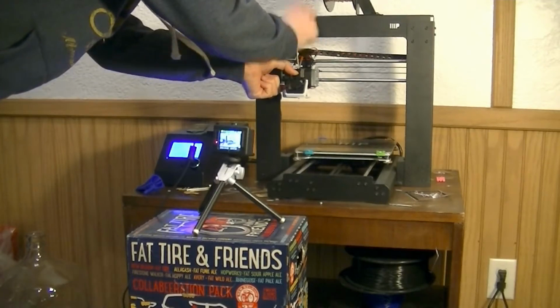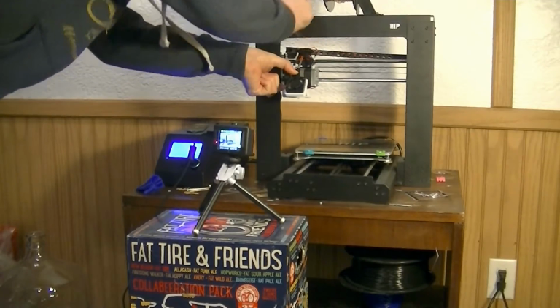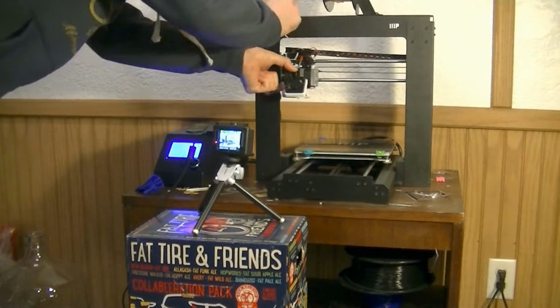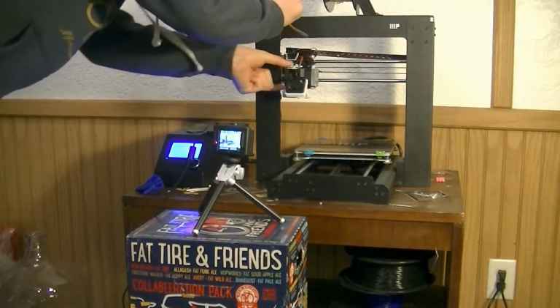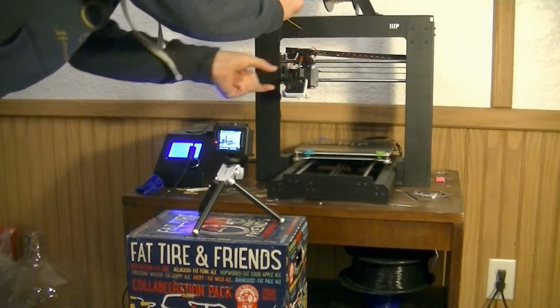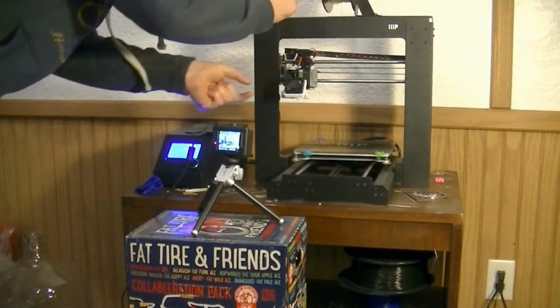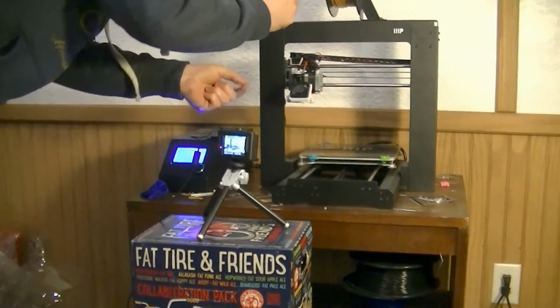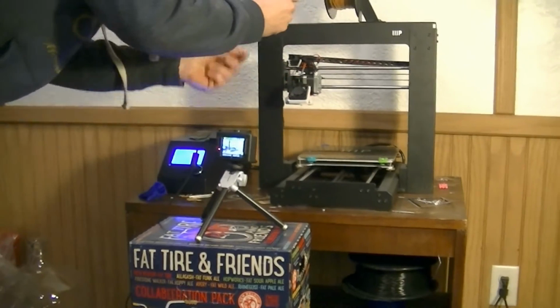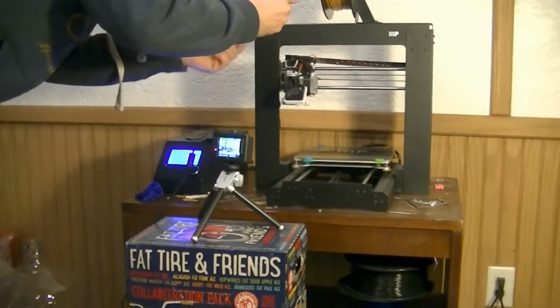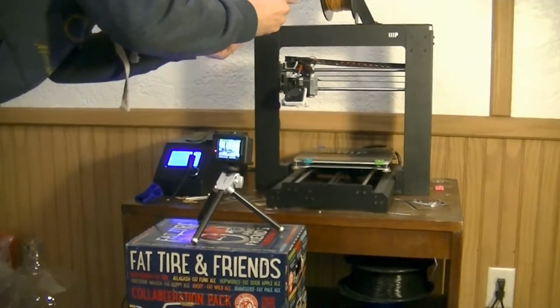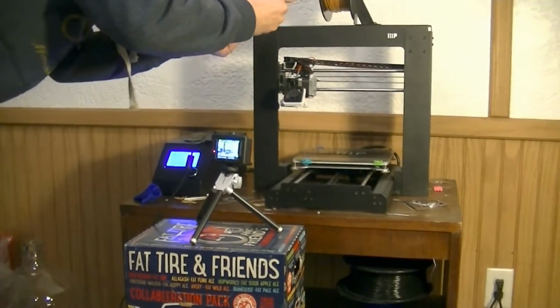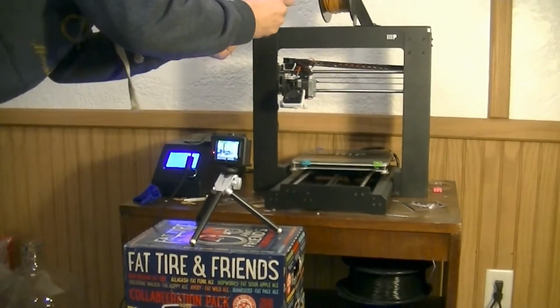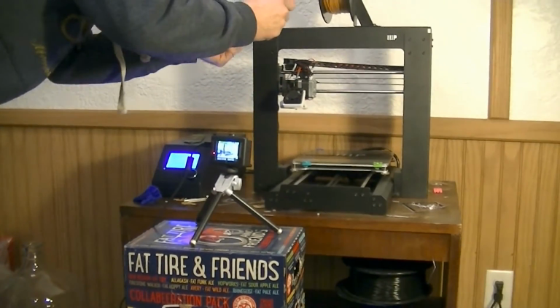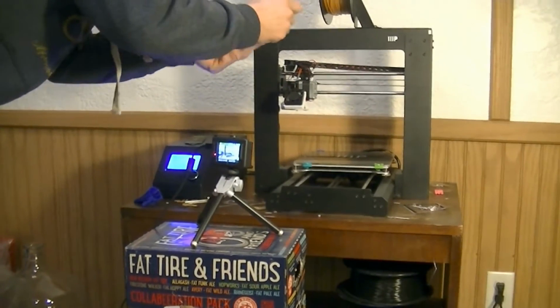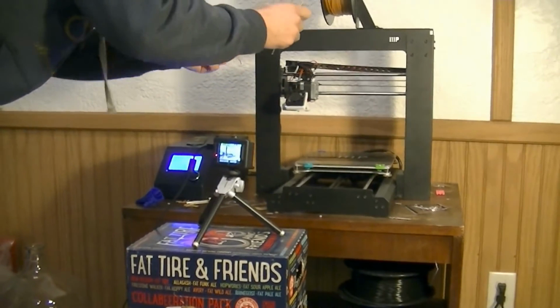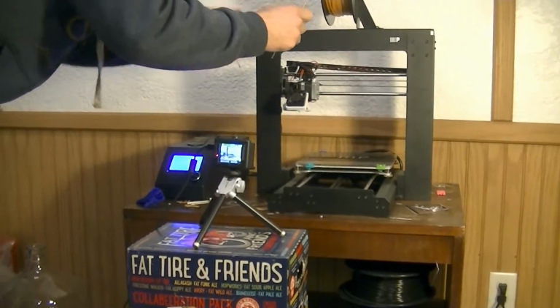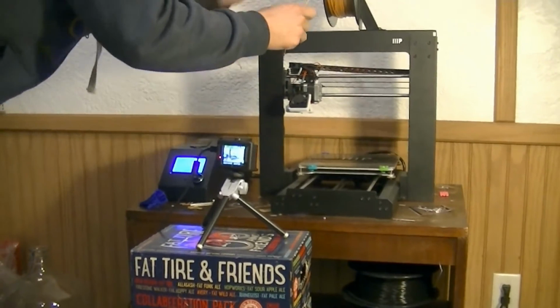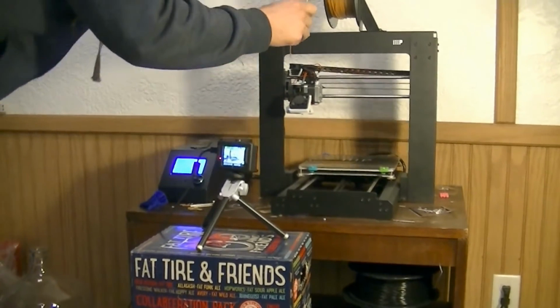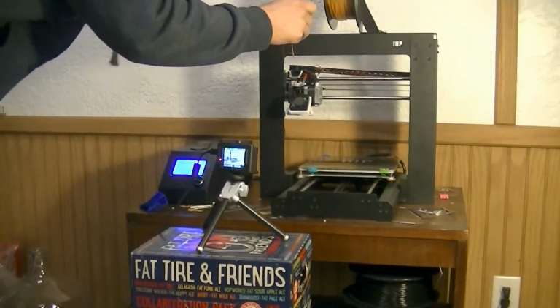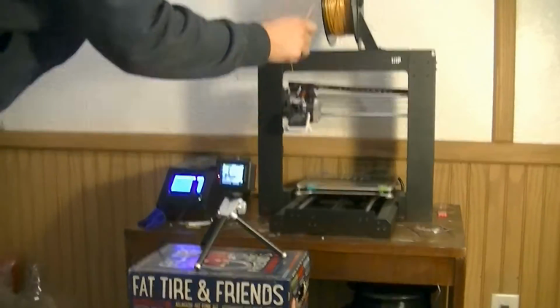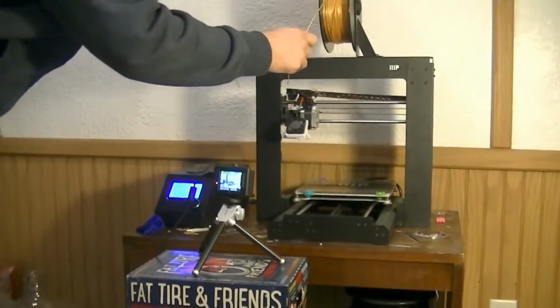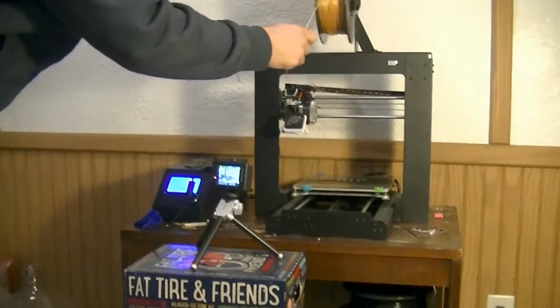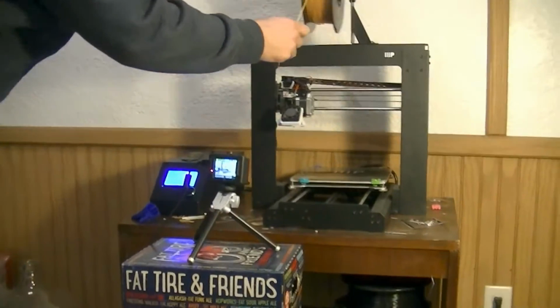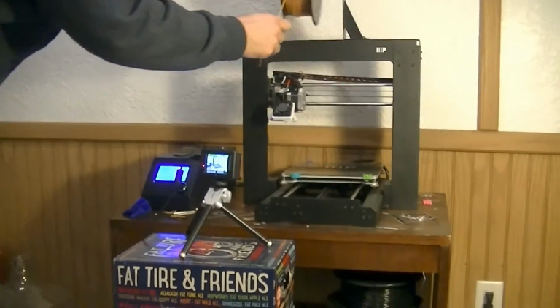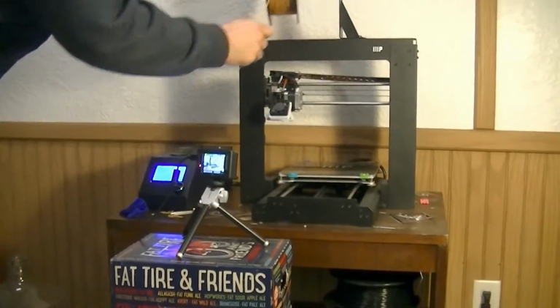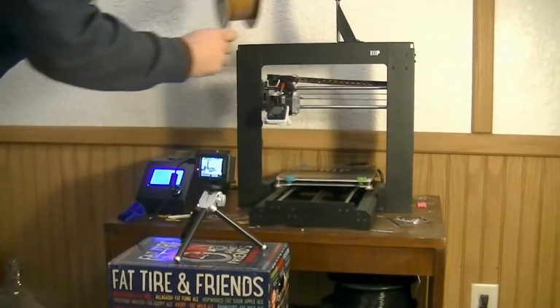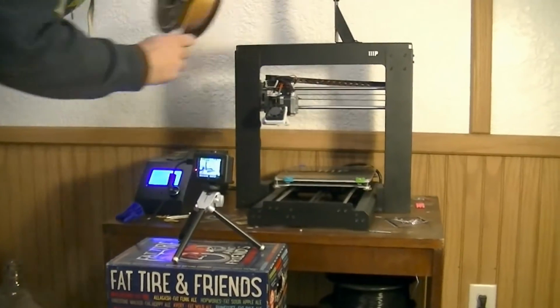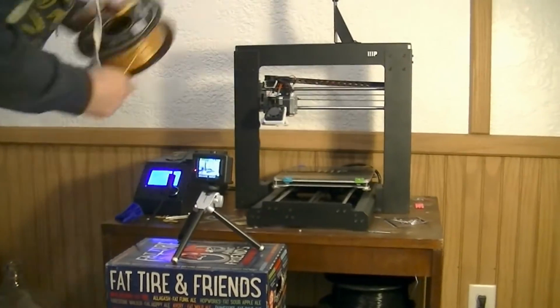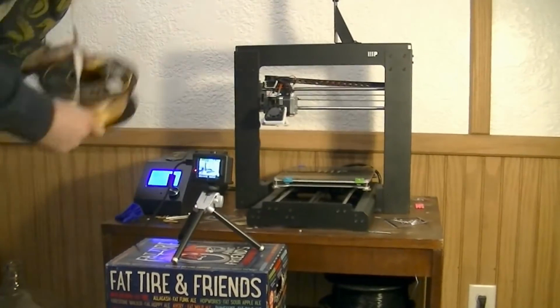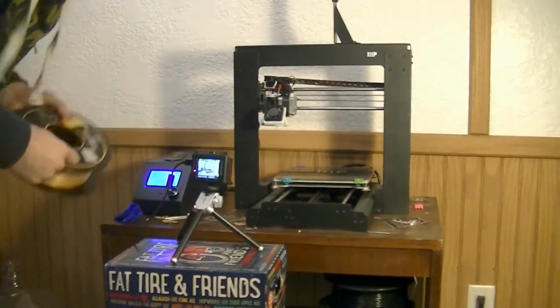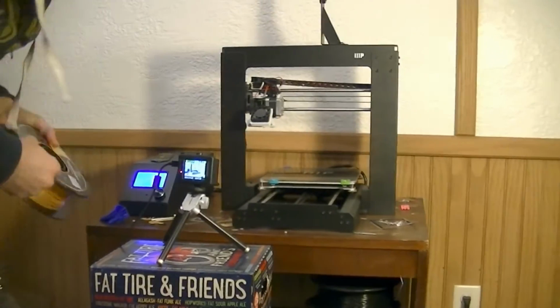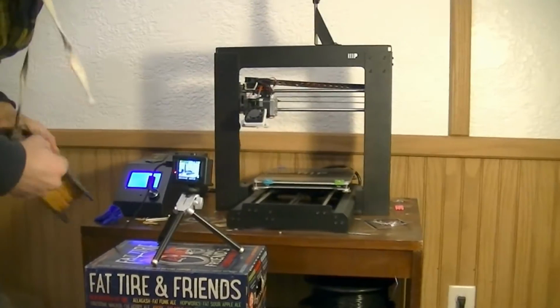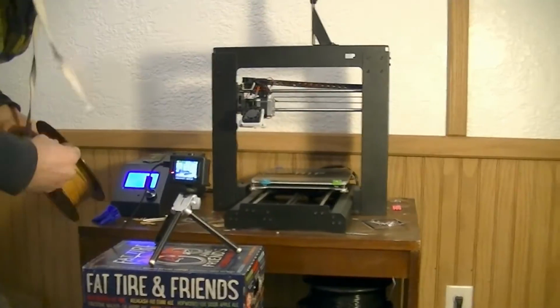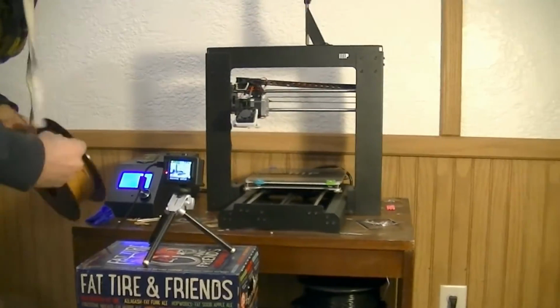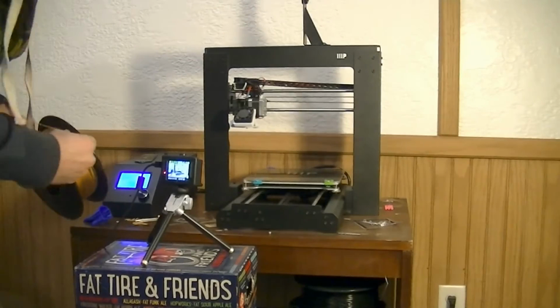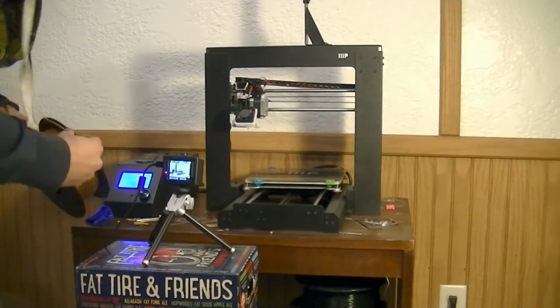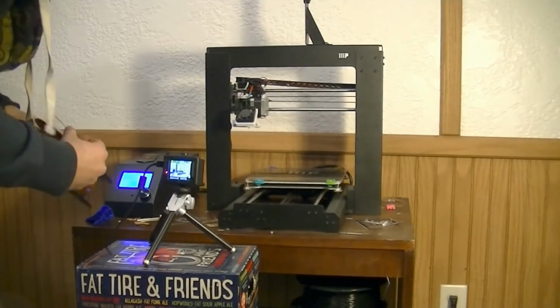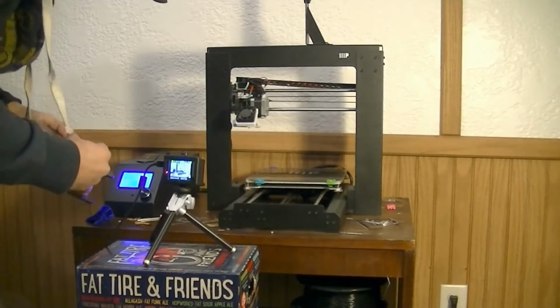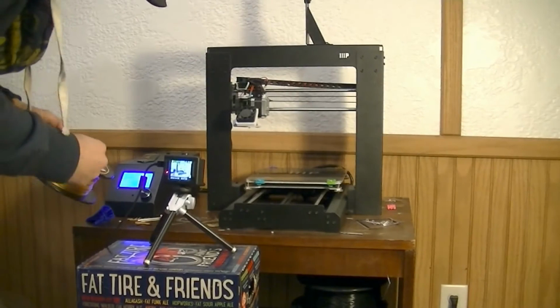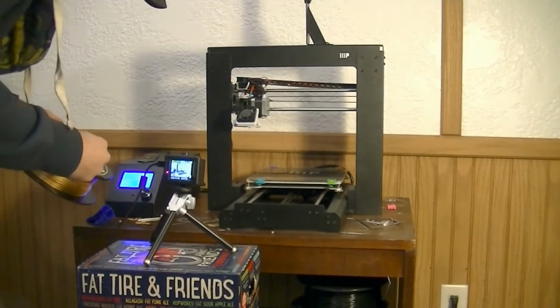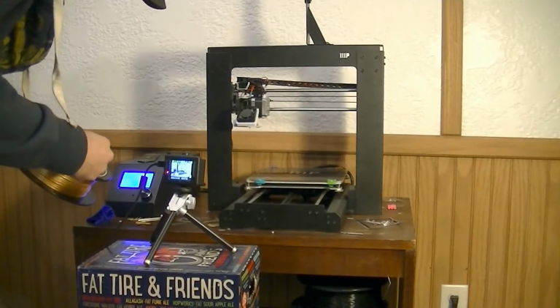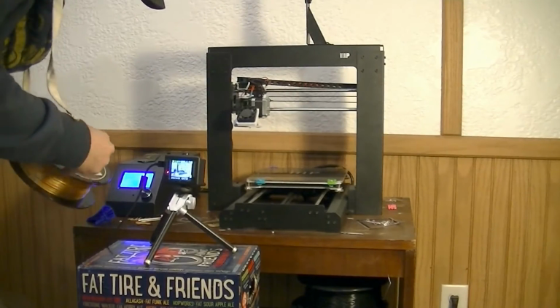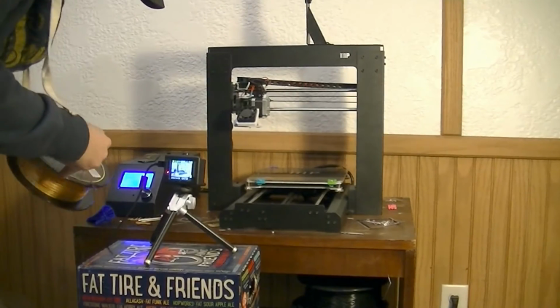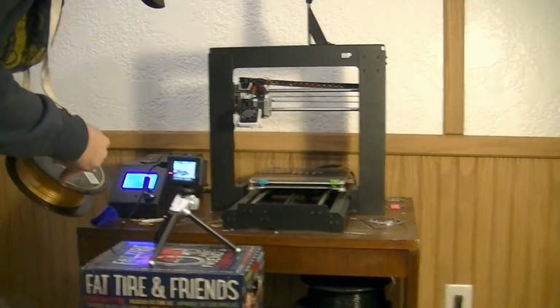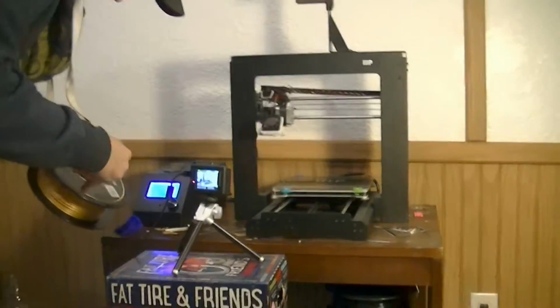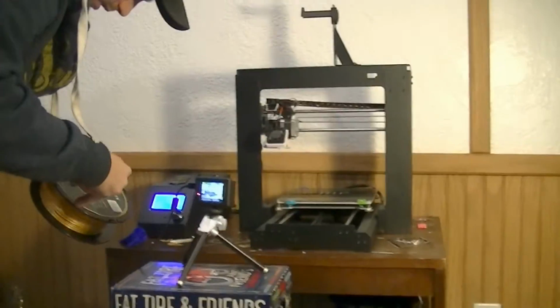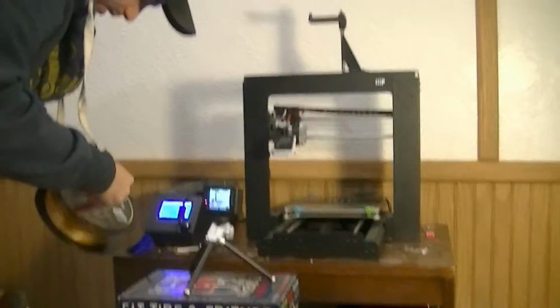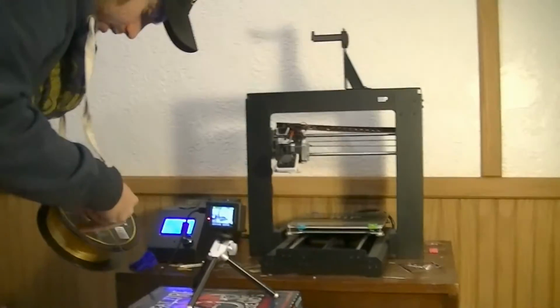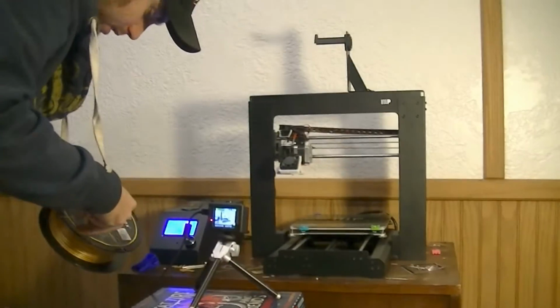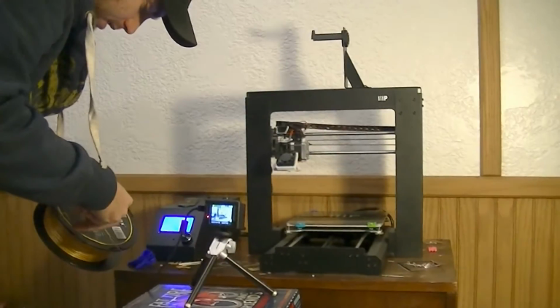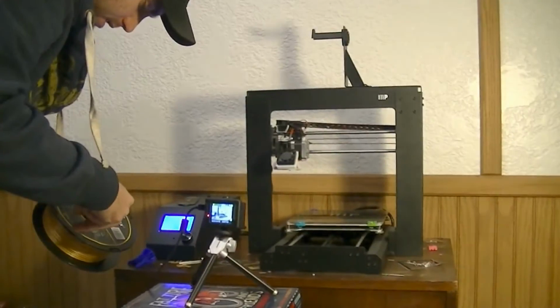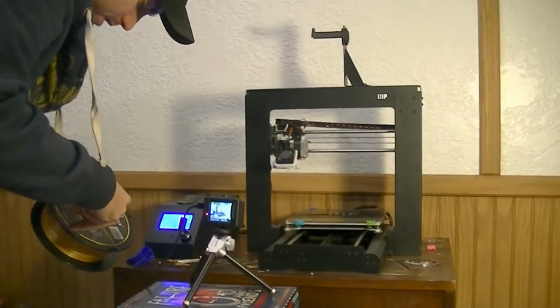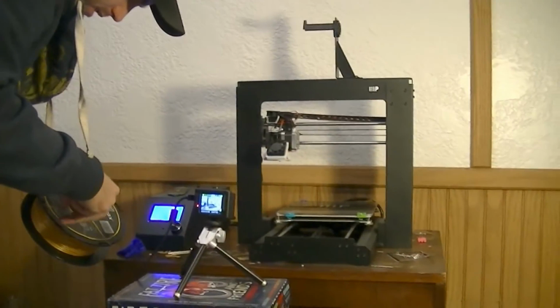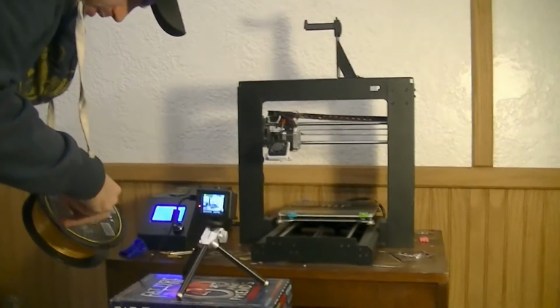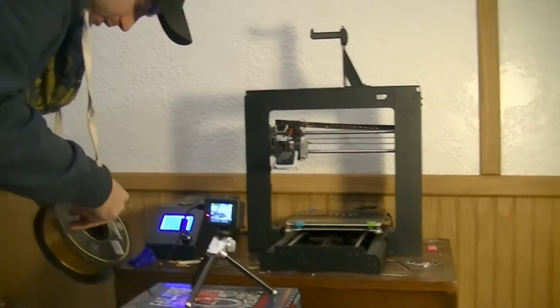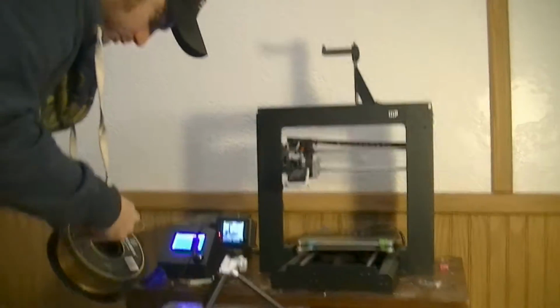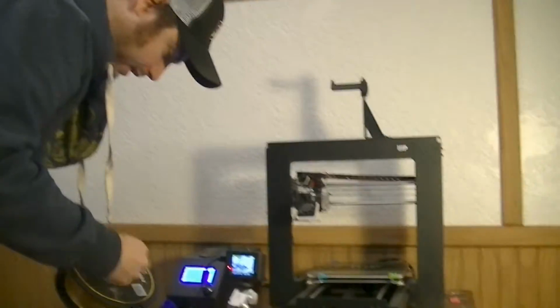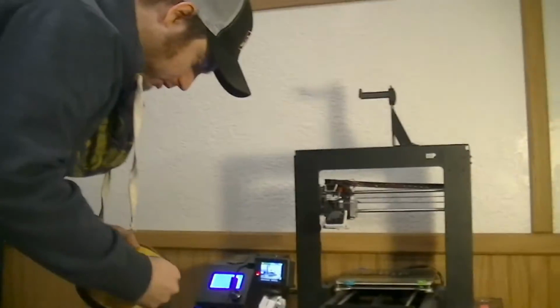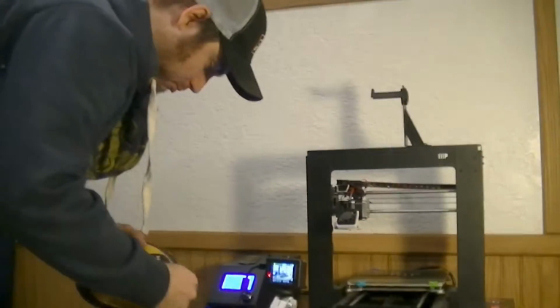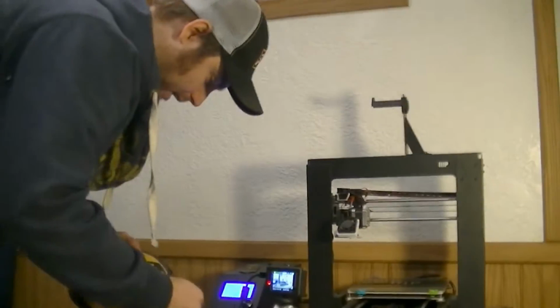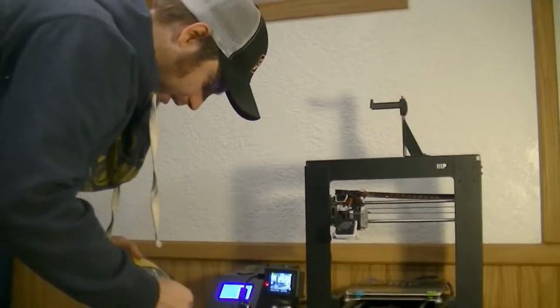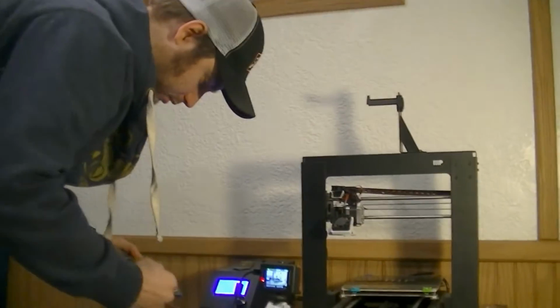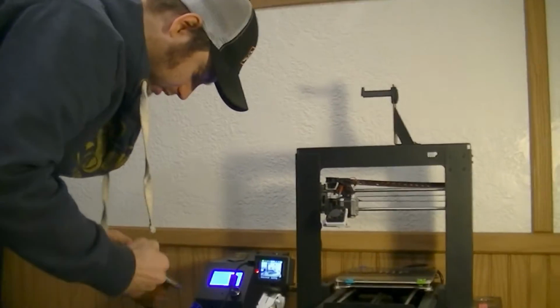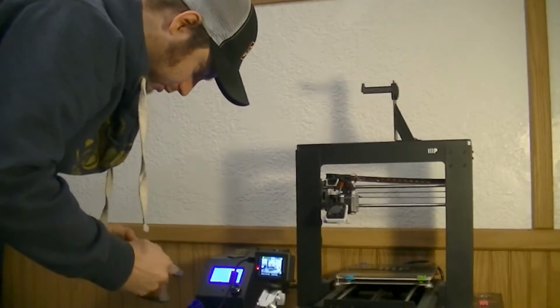We gotta change our plastic. We have gold PLA right now, but just regular black will do.